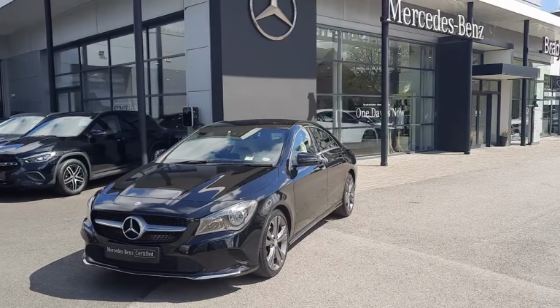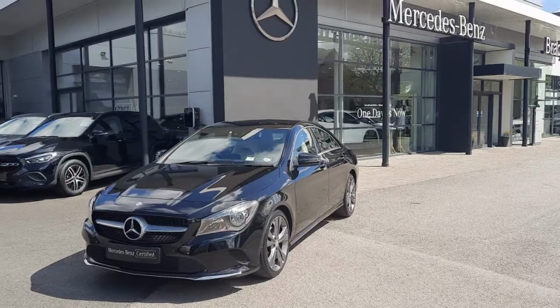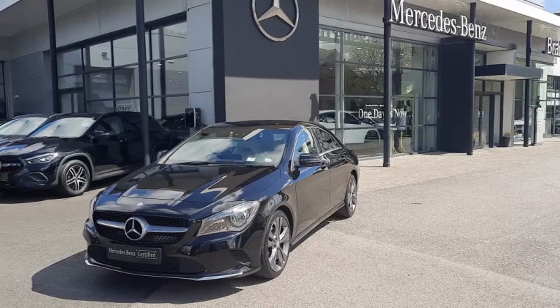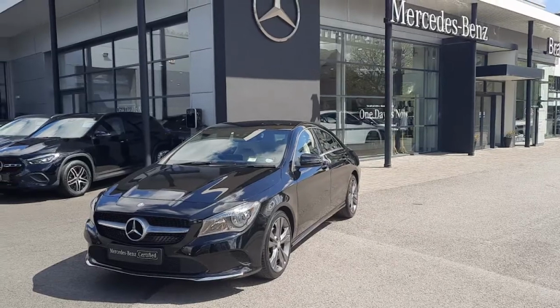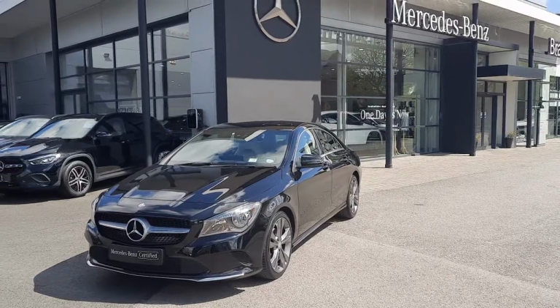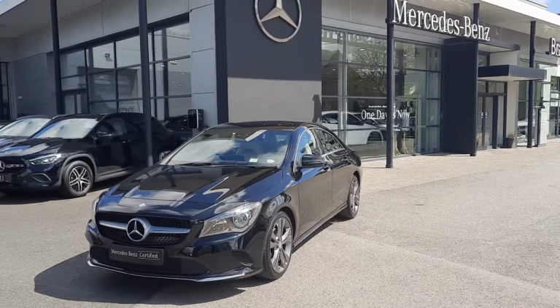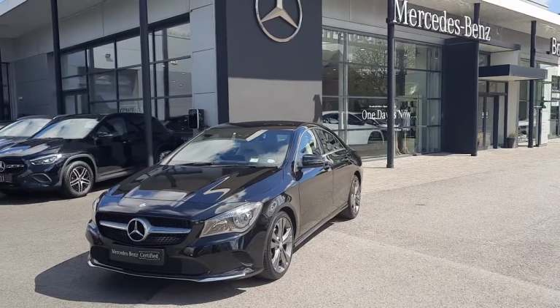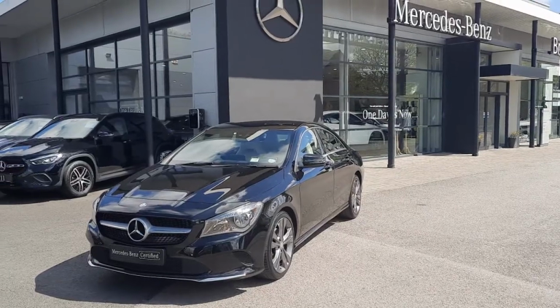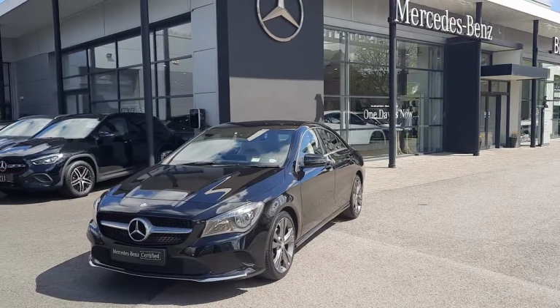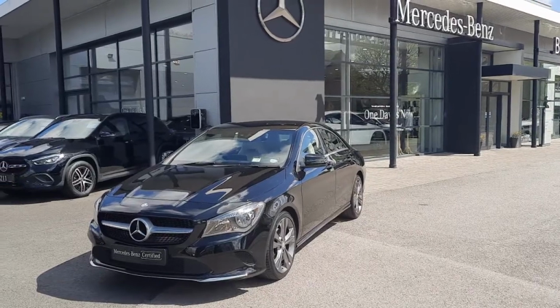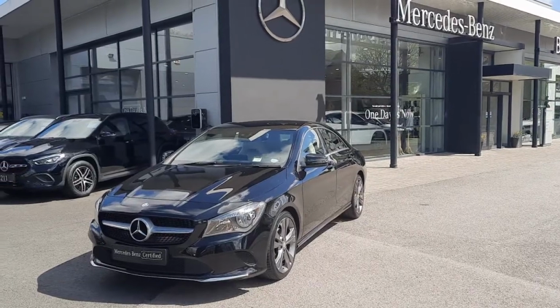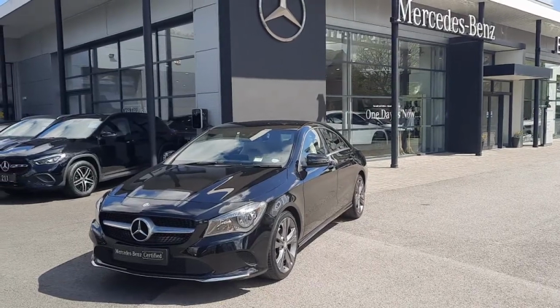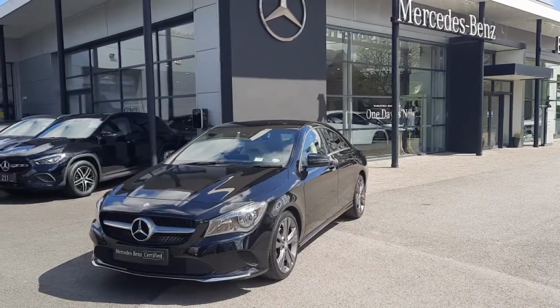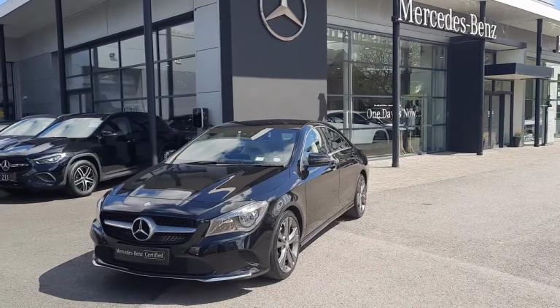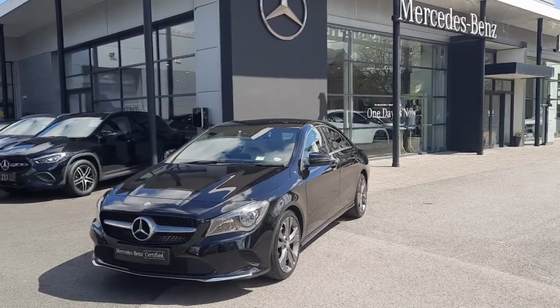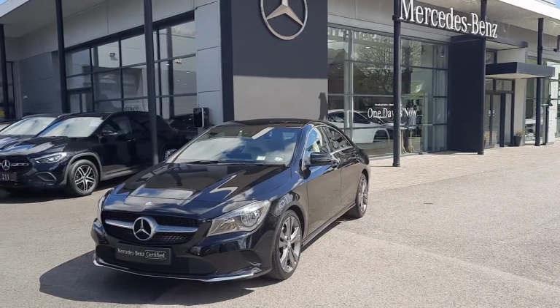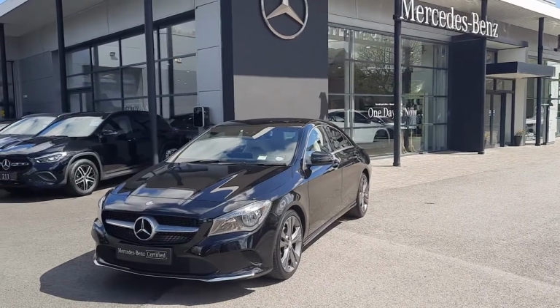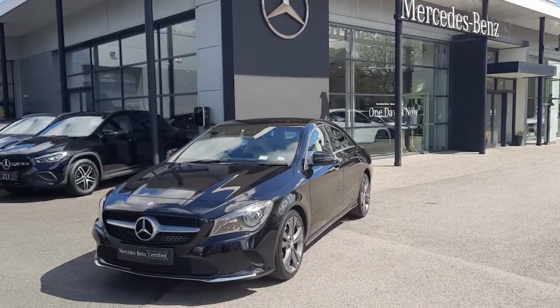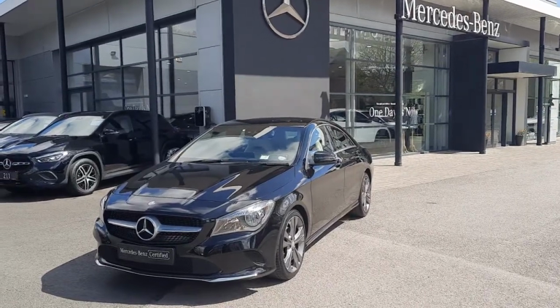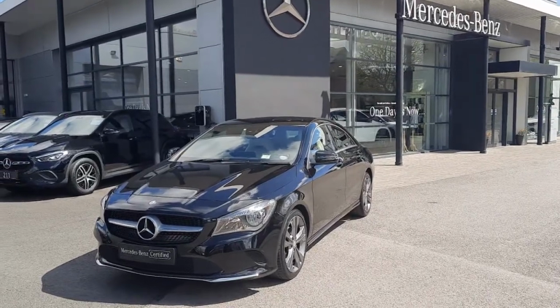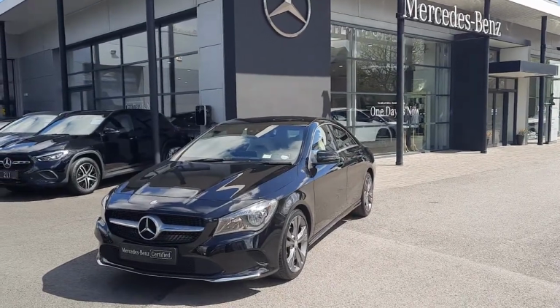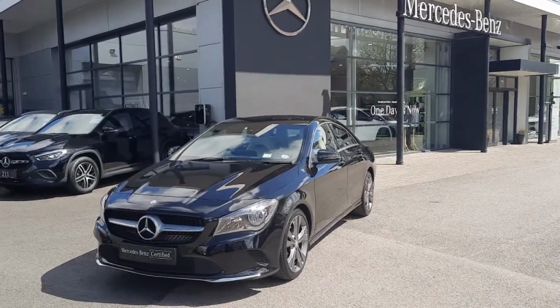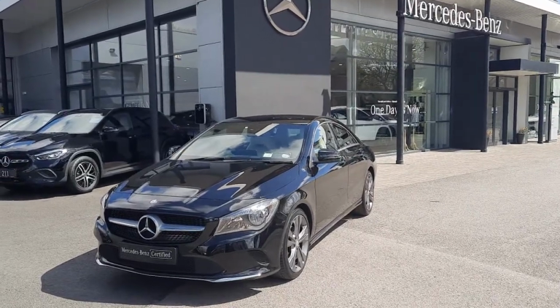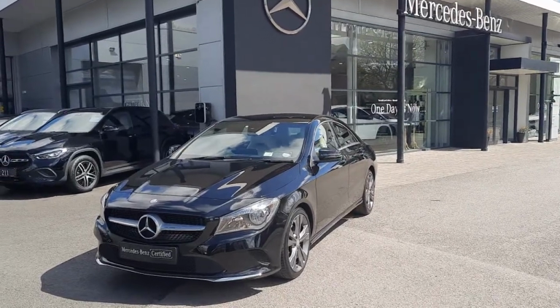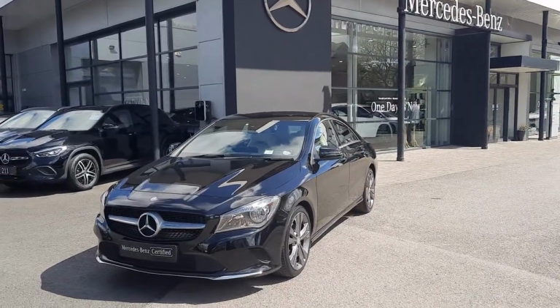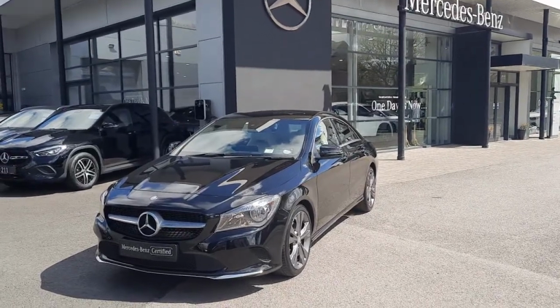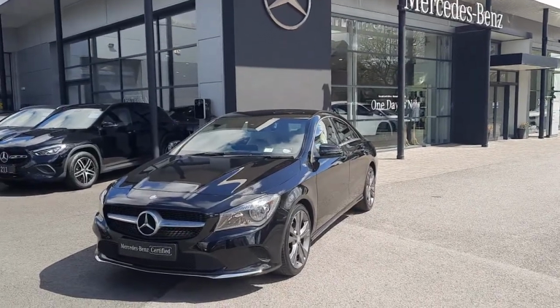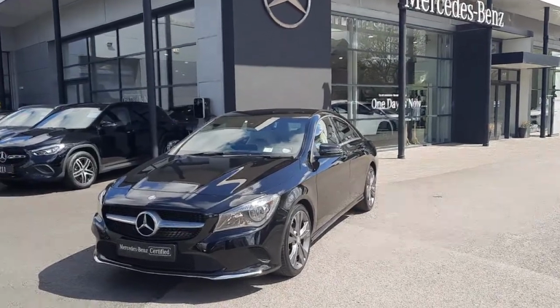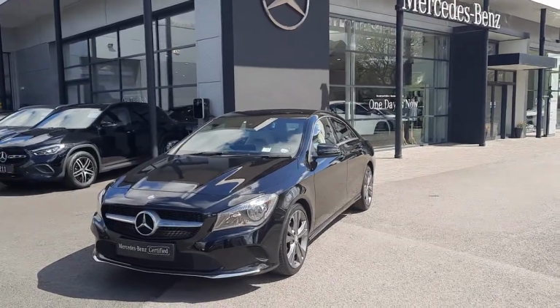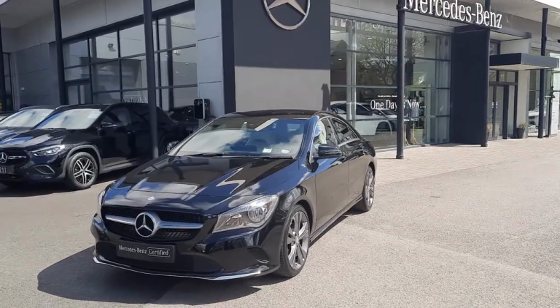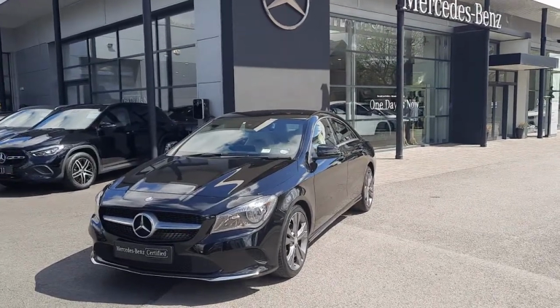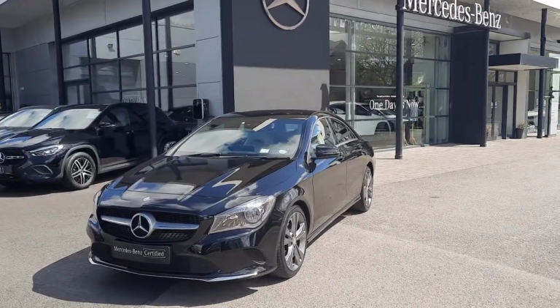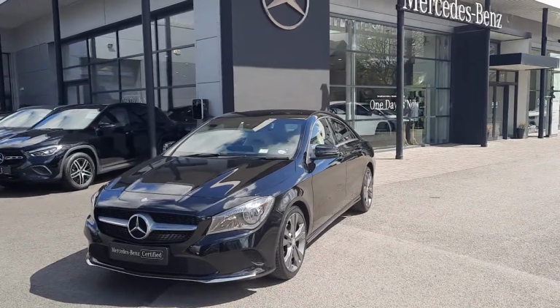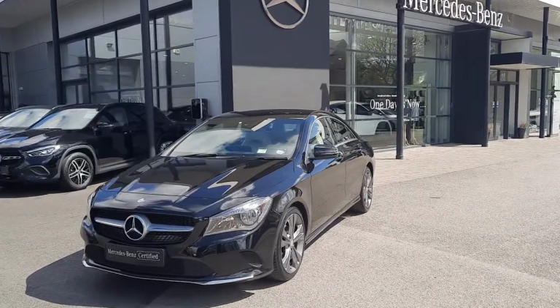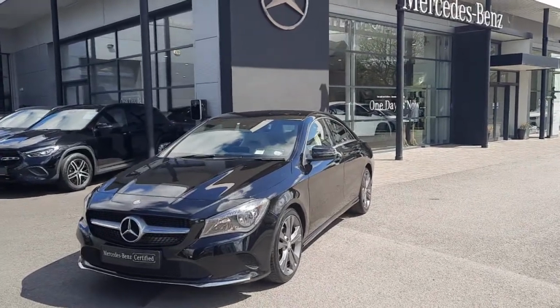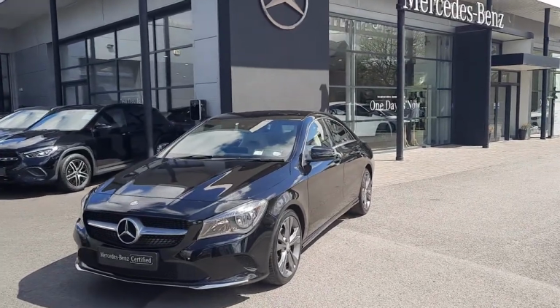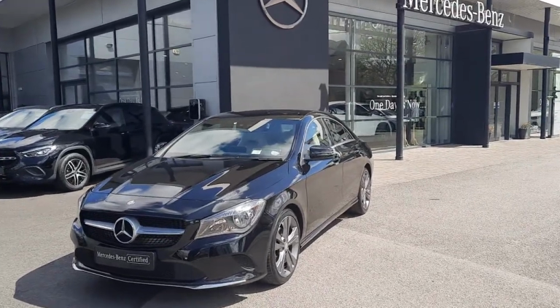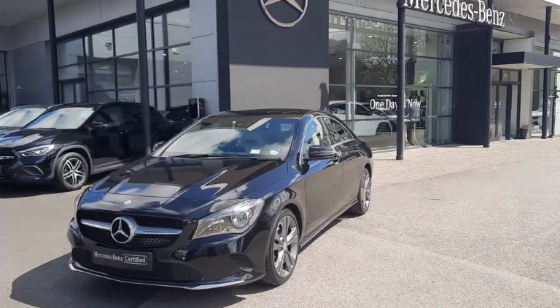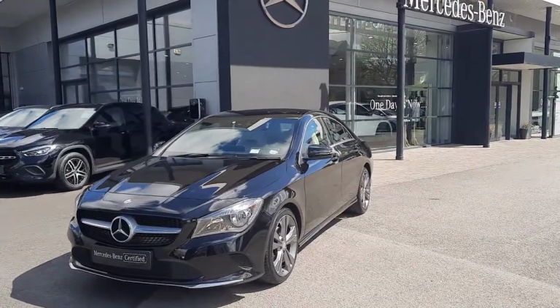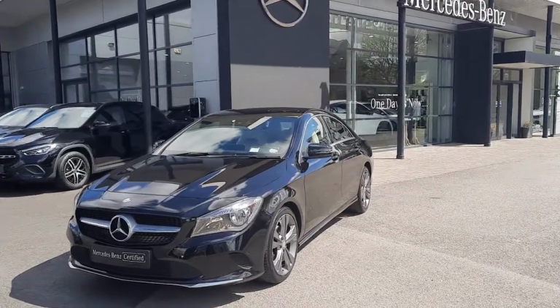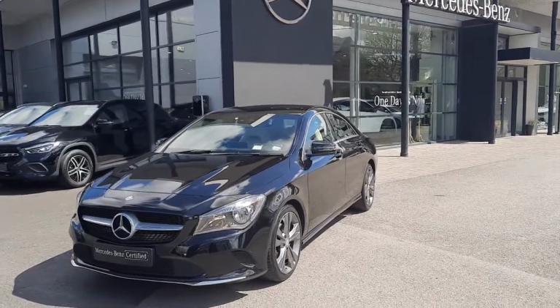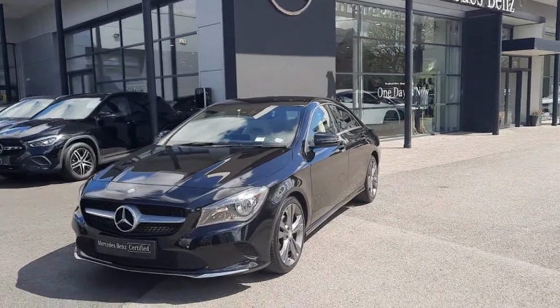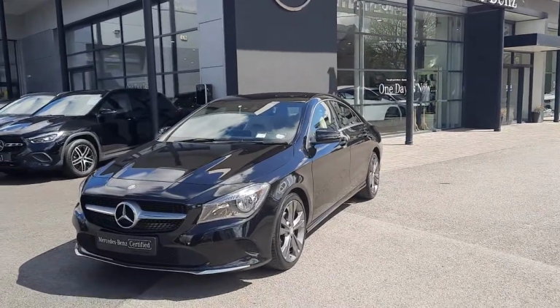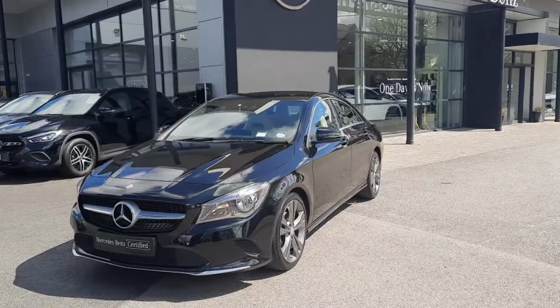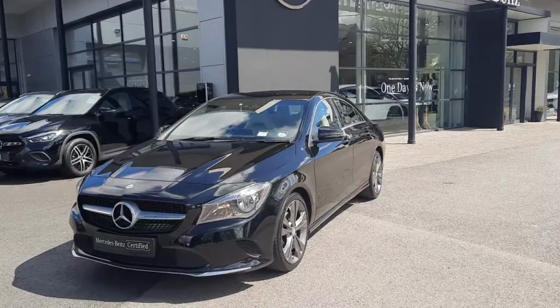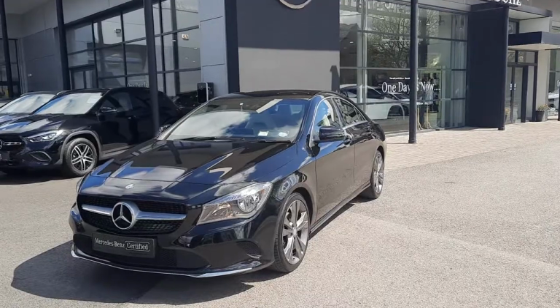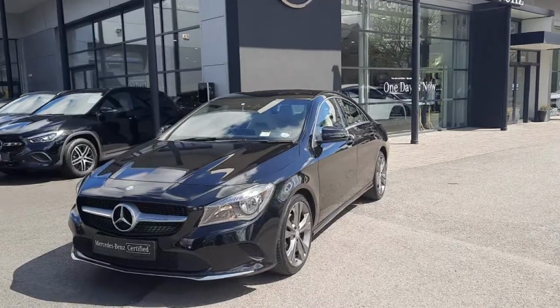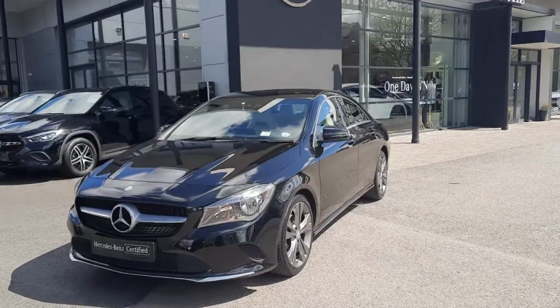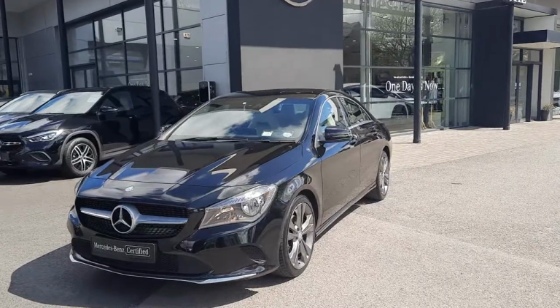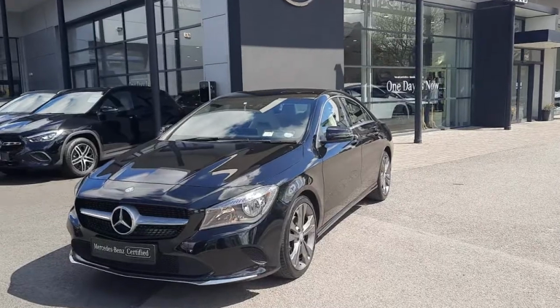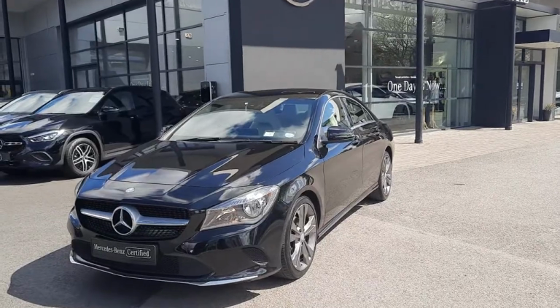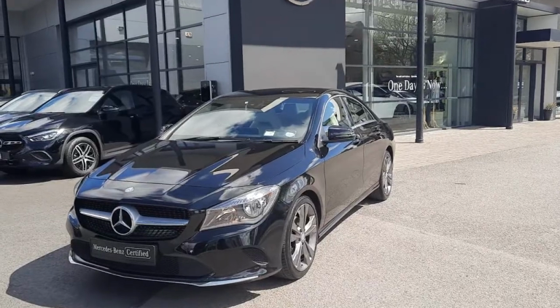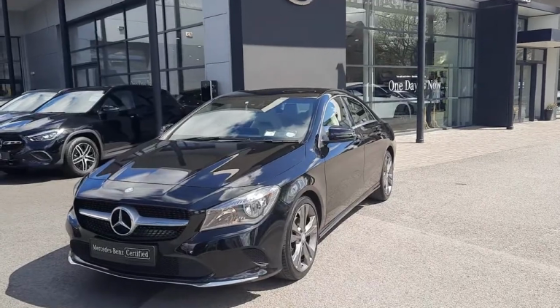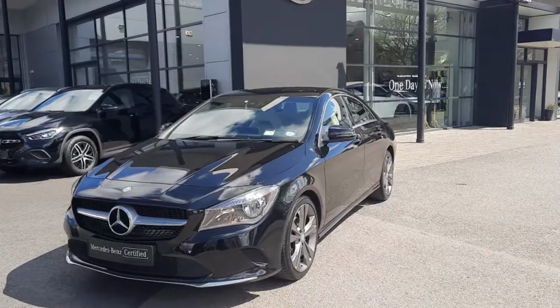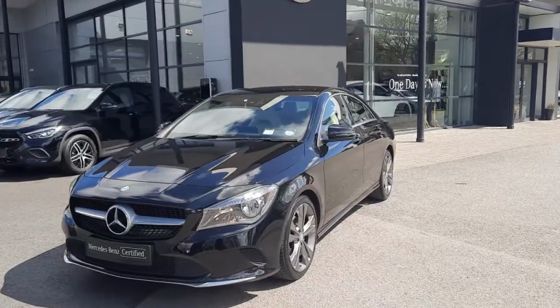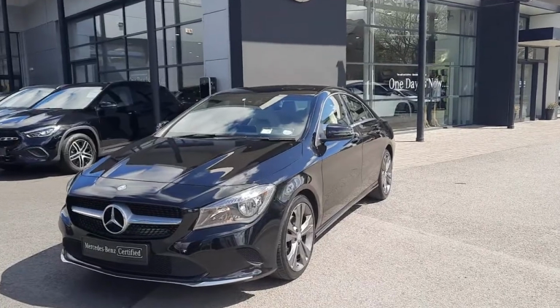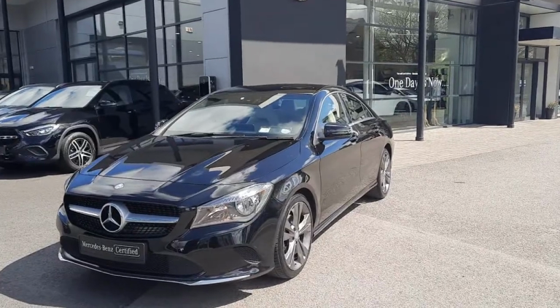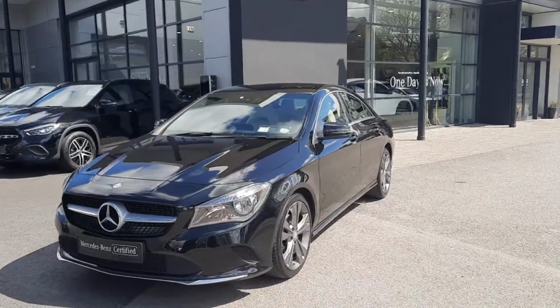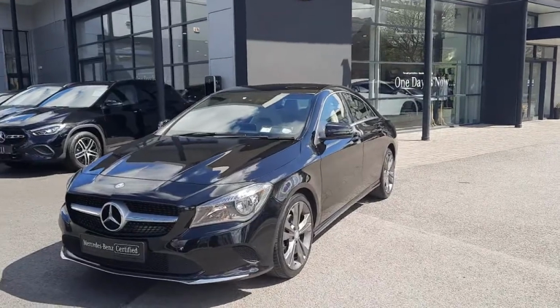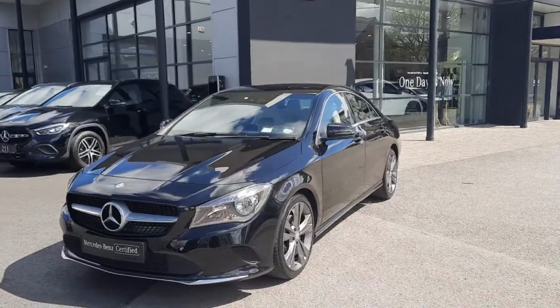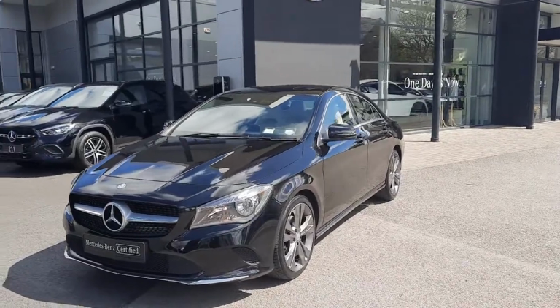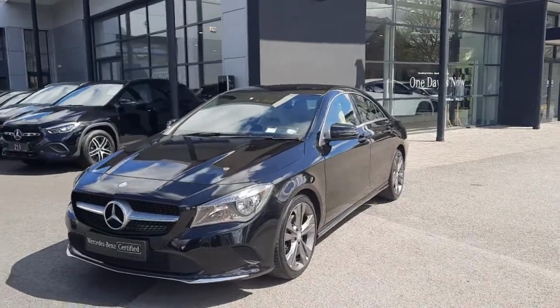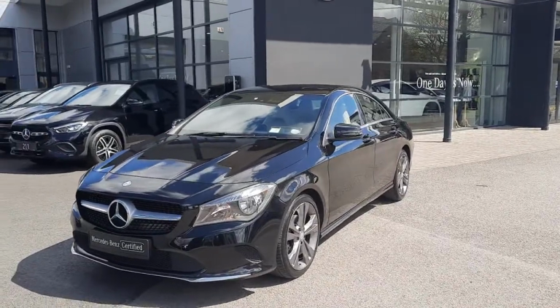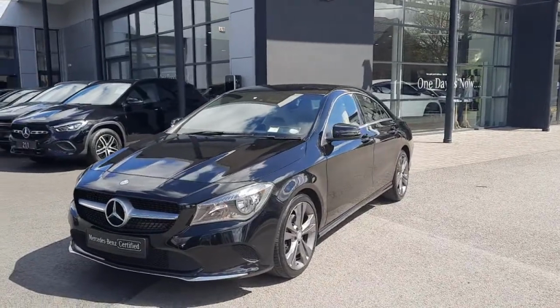Hi folks, Sean here from Brady's Mercedes-Benz. I'm about to take you around our 2017 CLA 180 diesel.